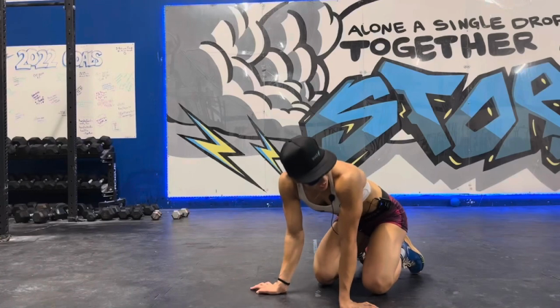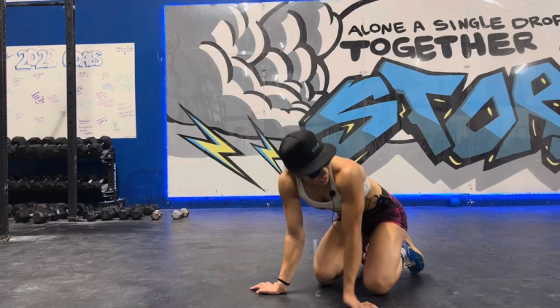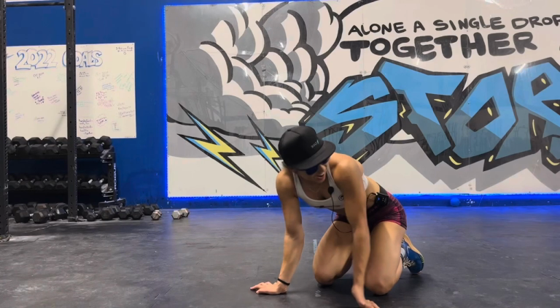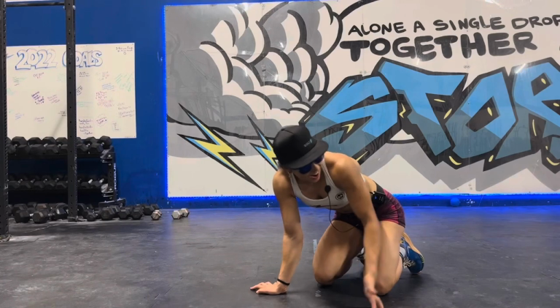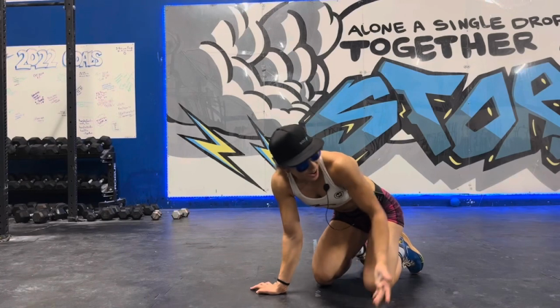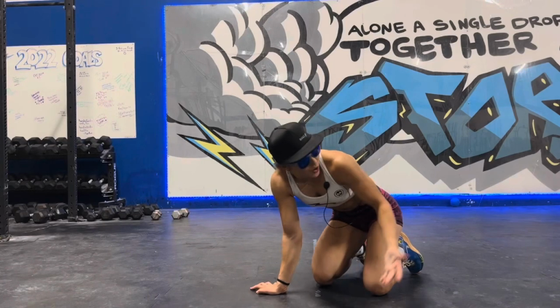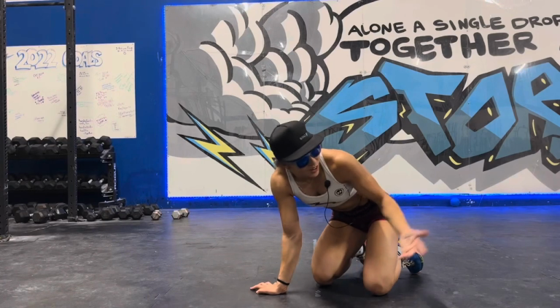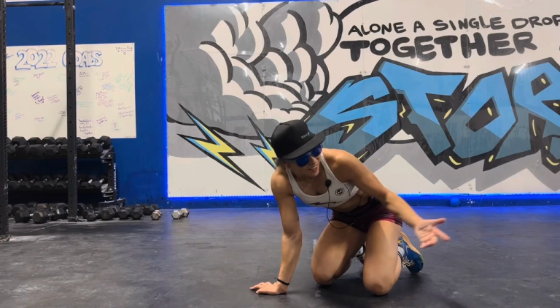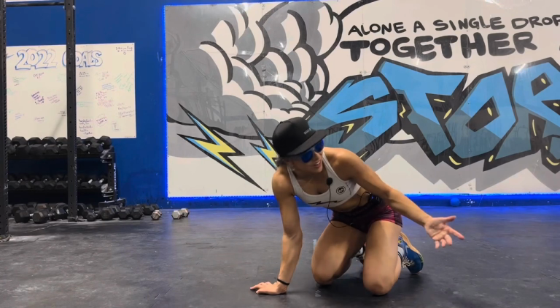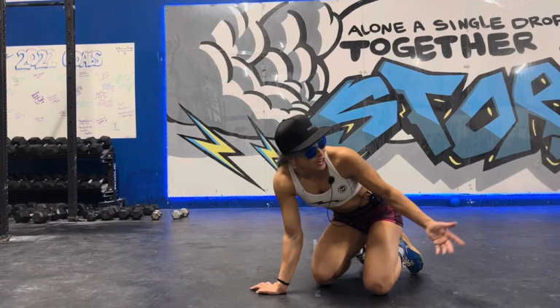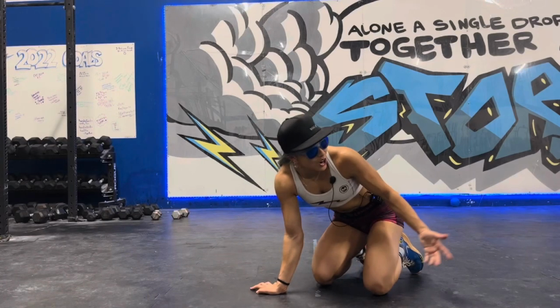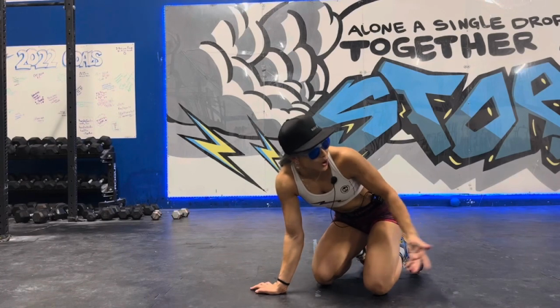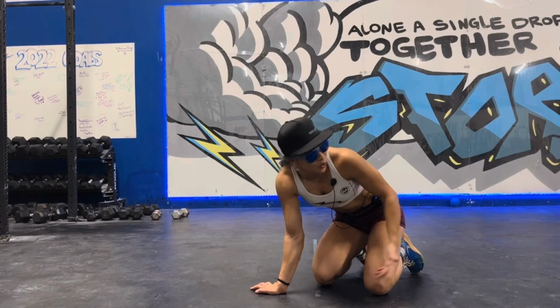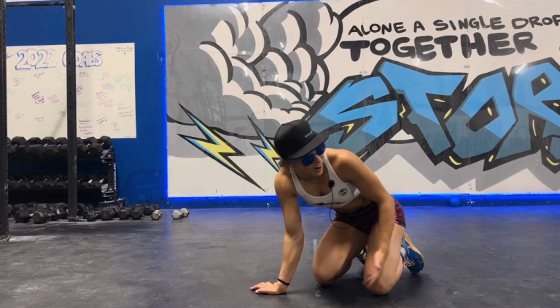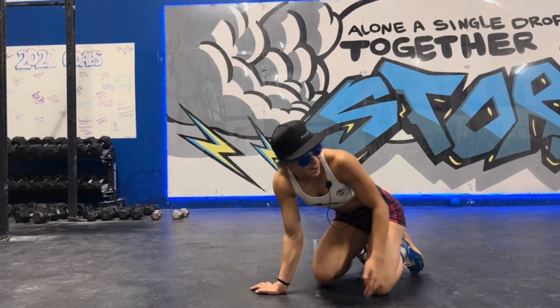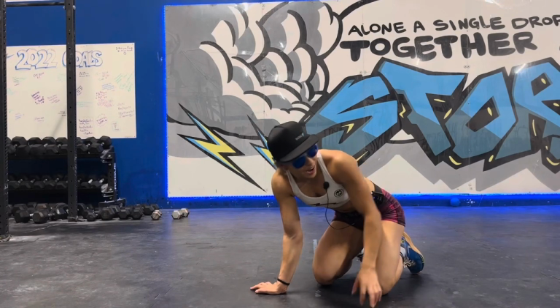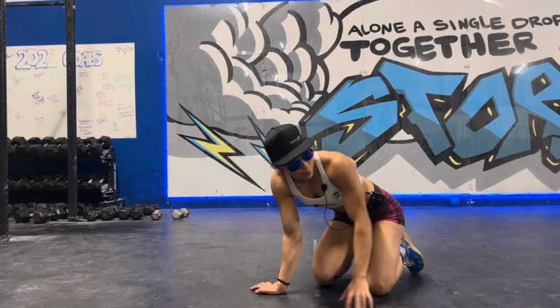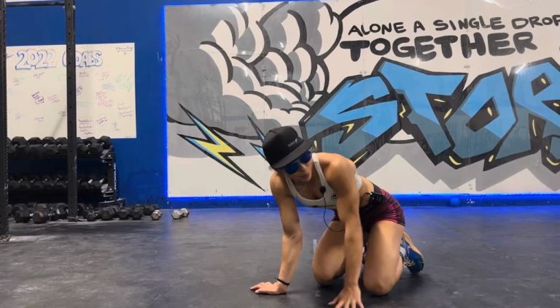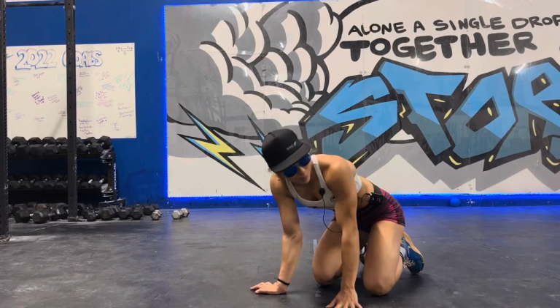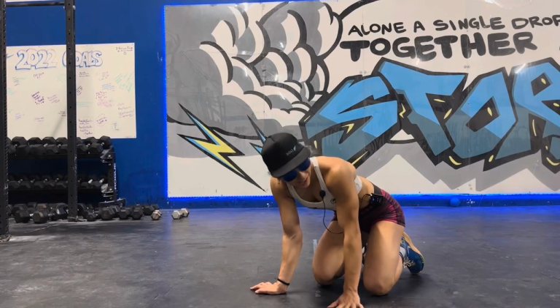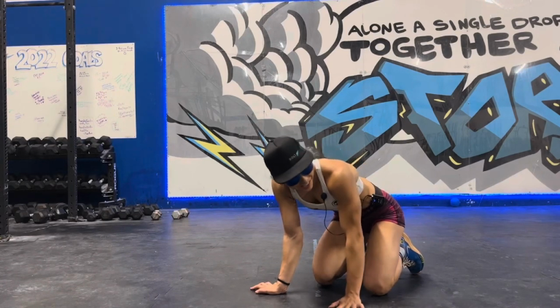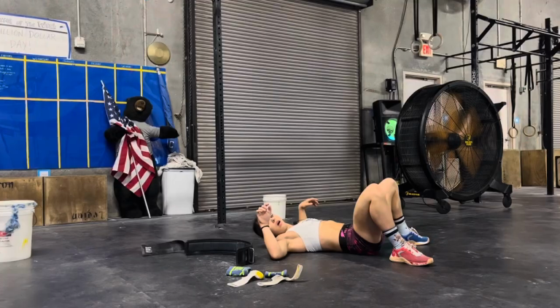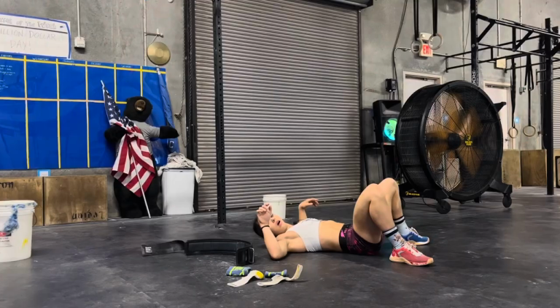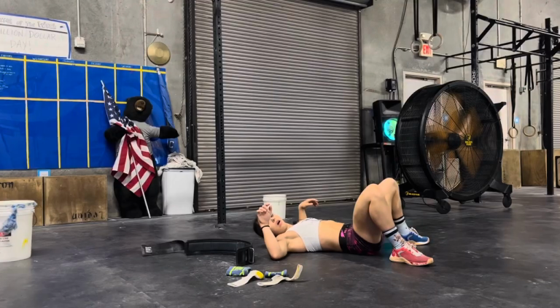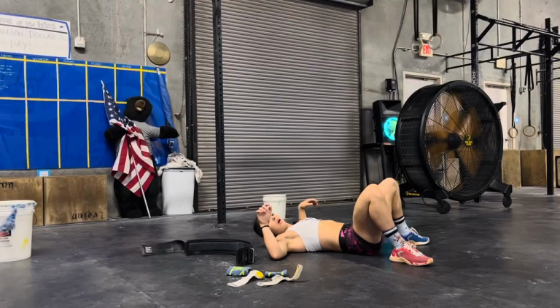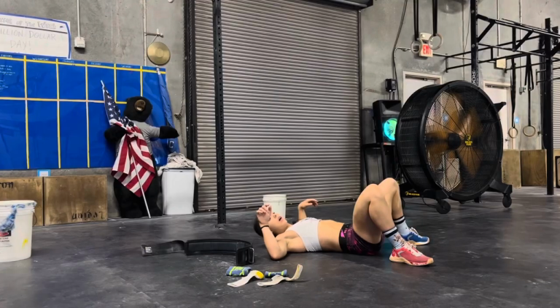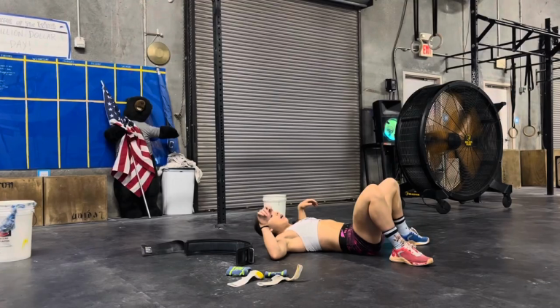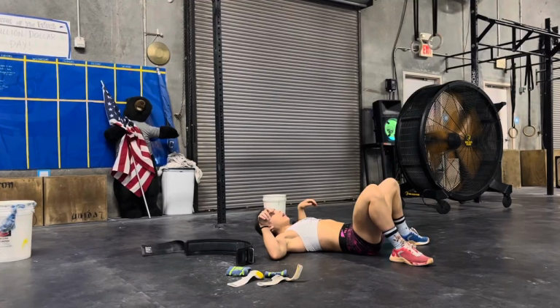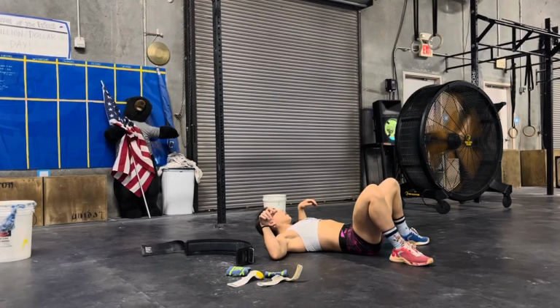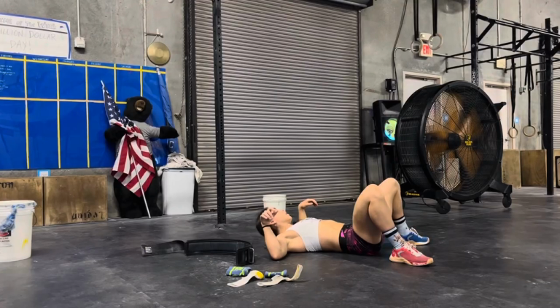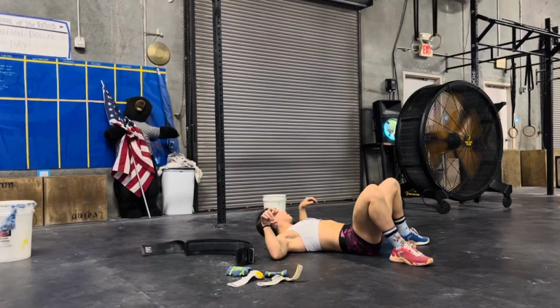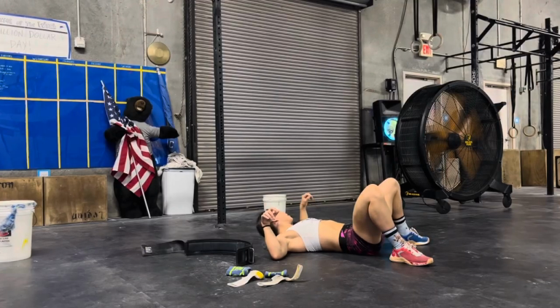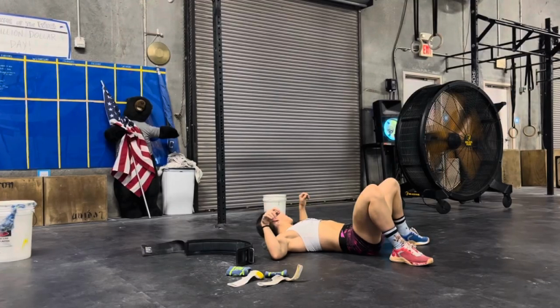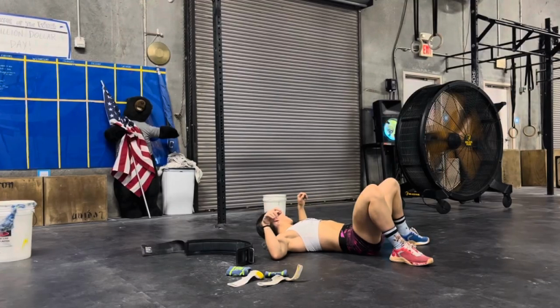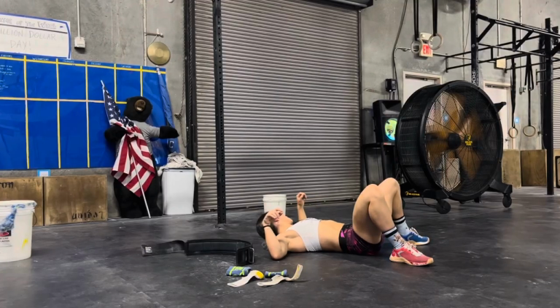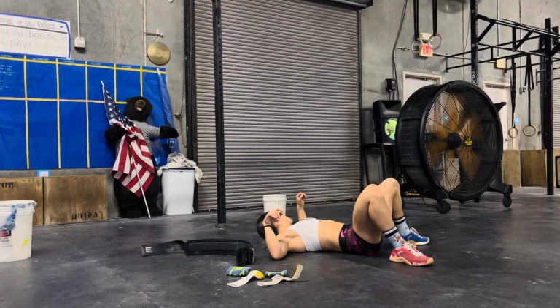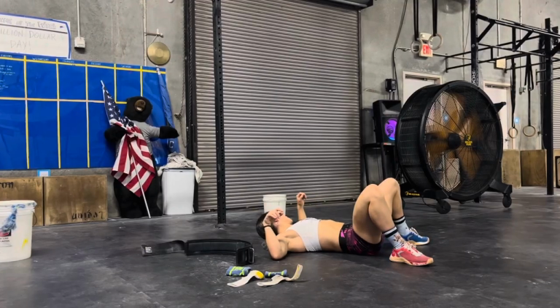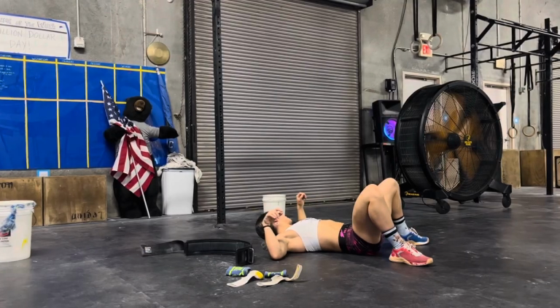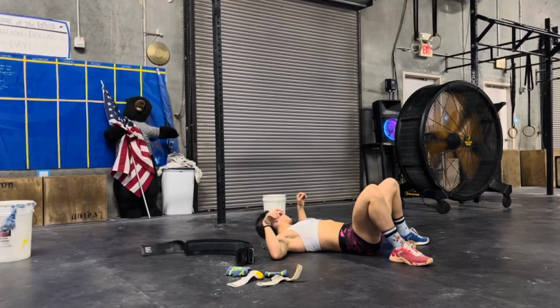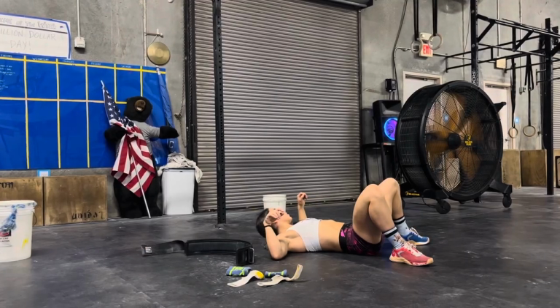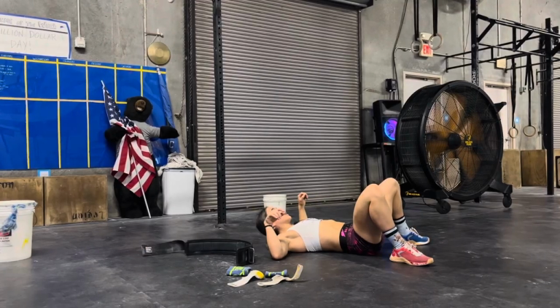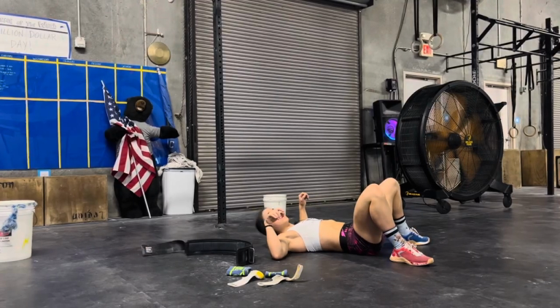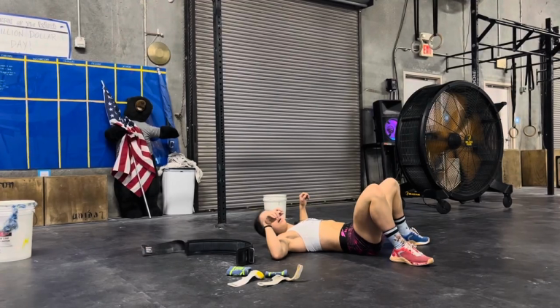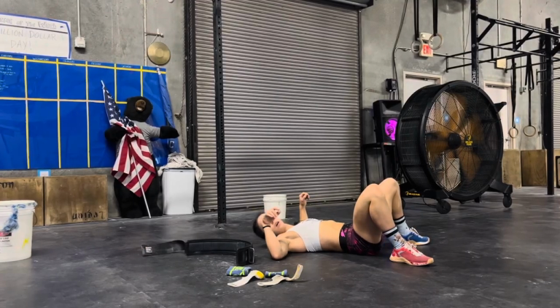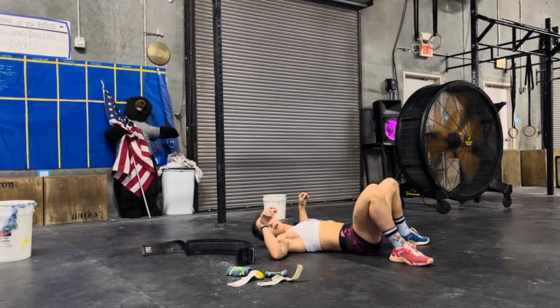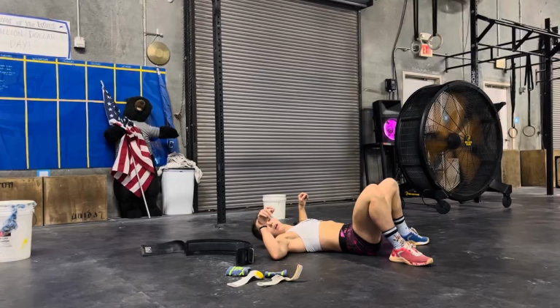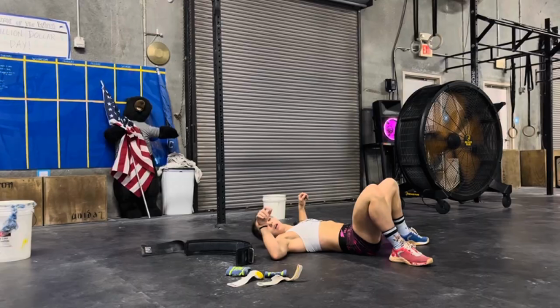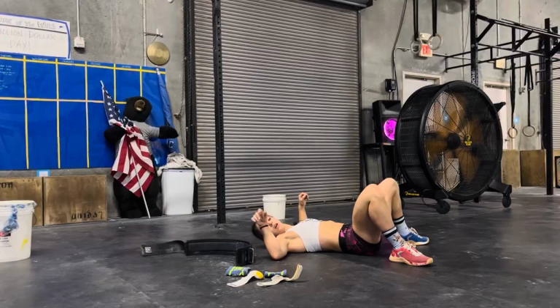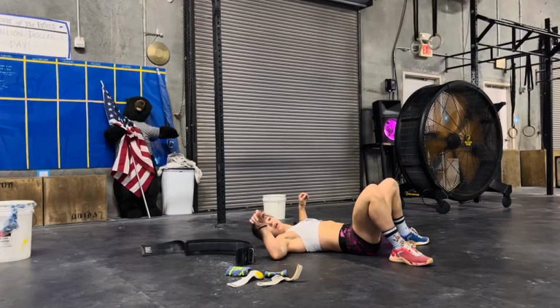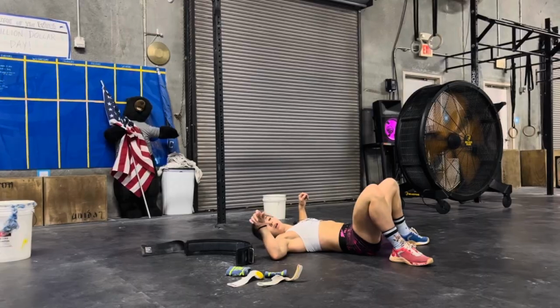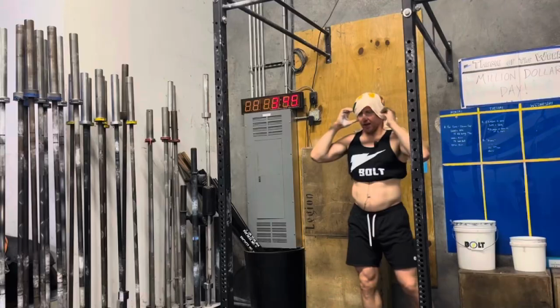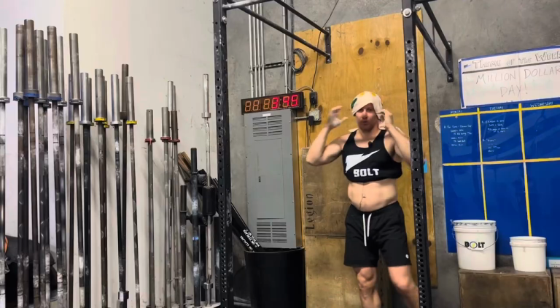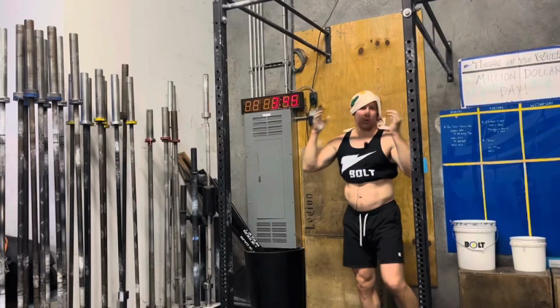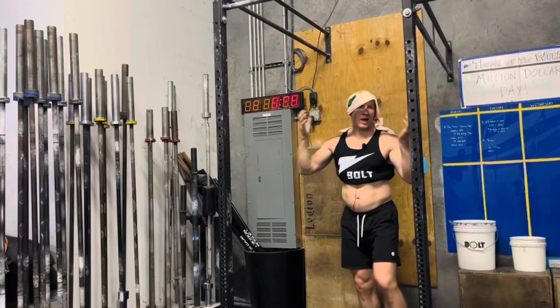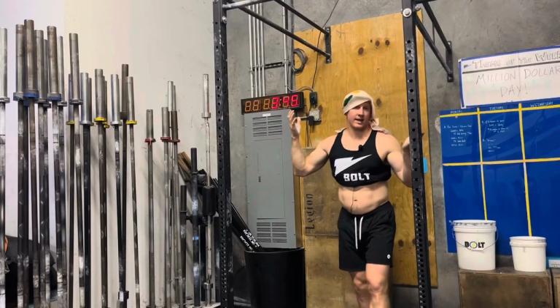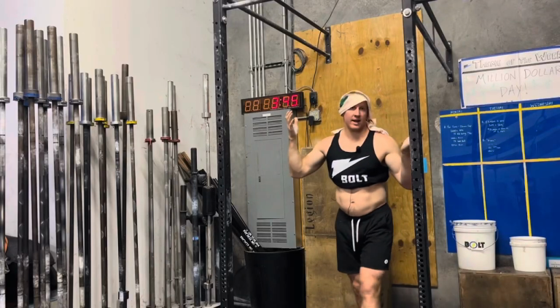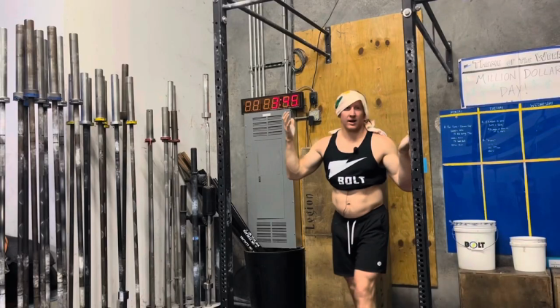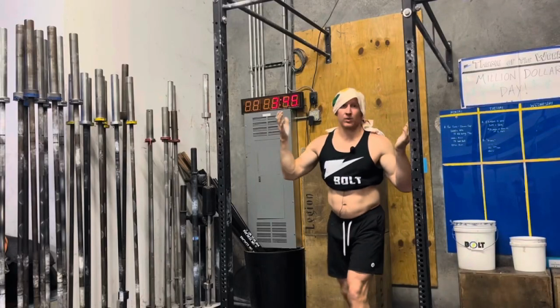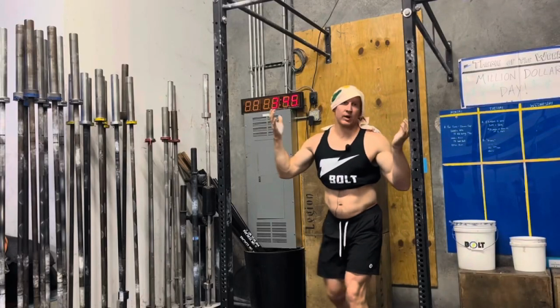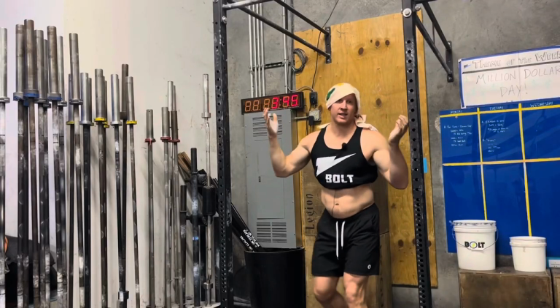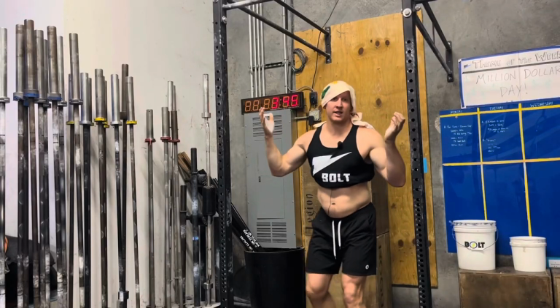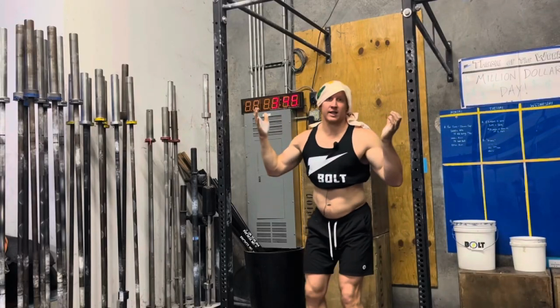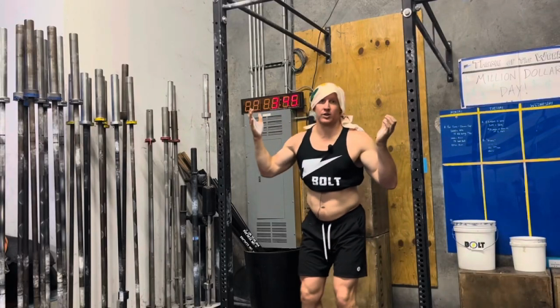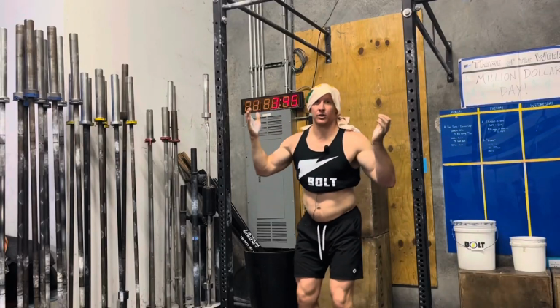I don't even know what happened, man. Owen? What are you going to do?